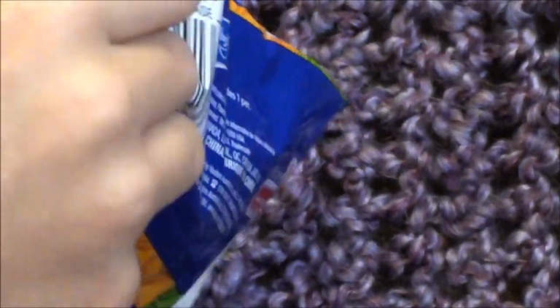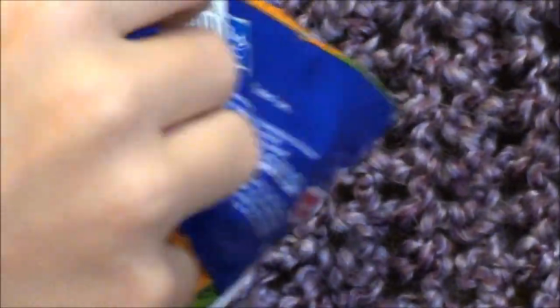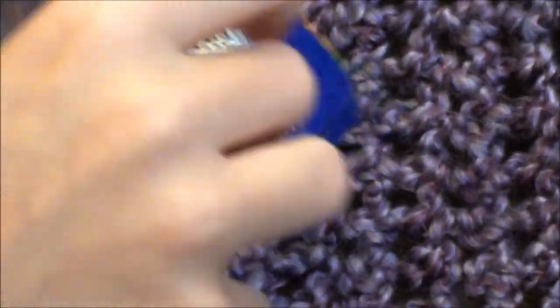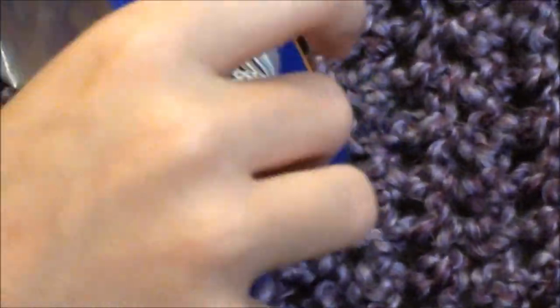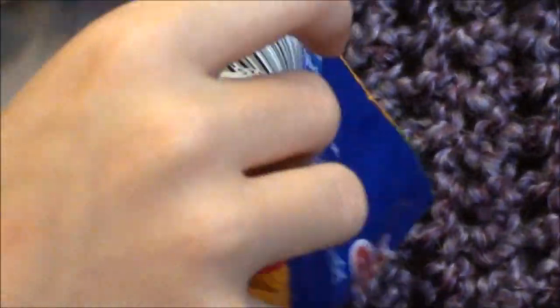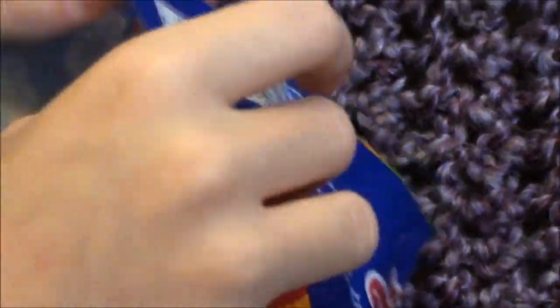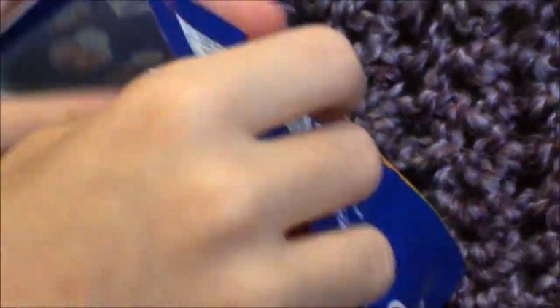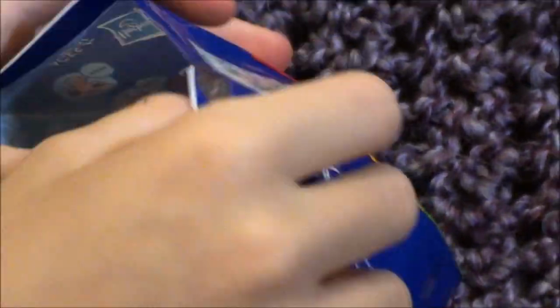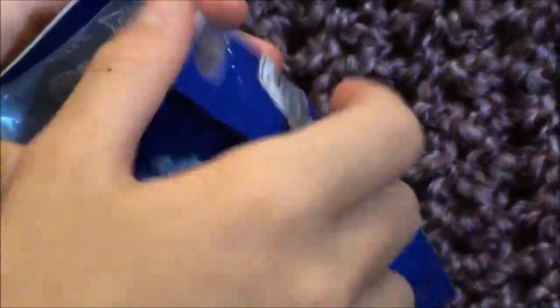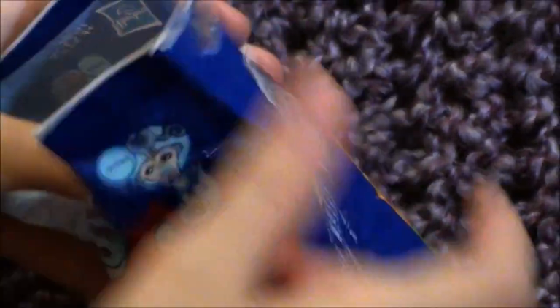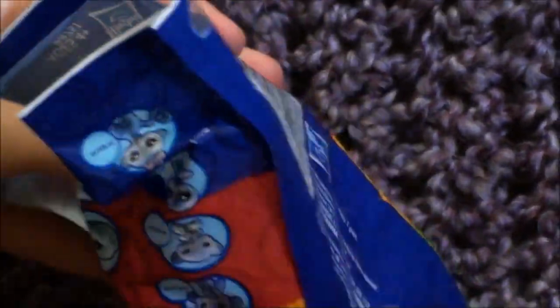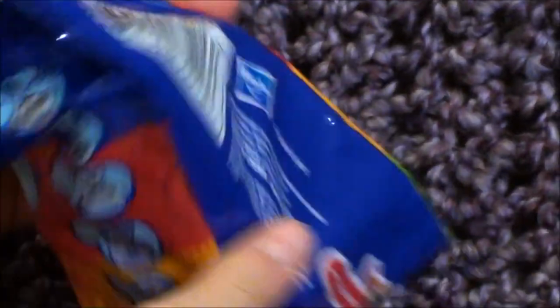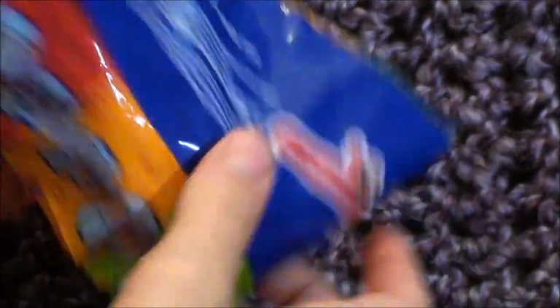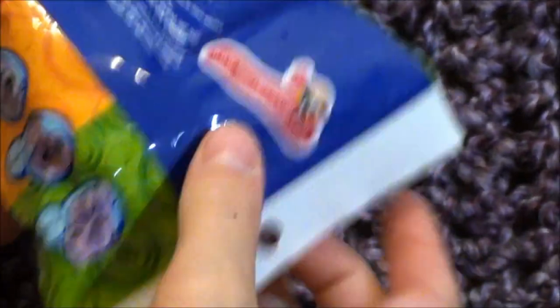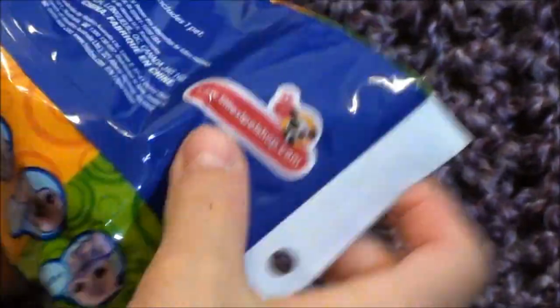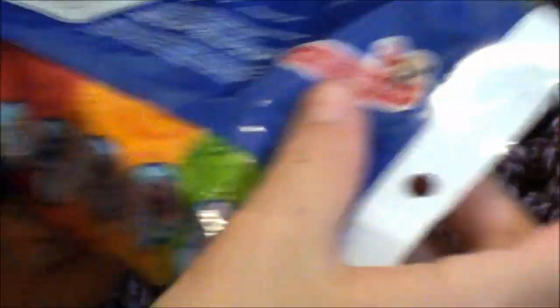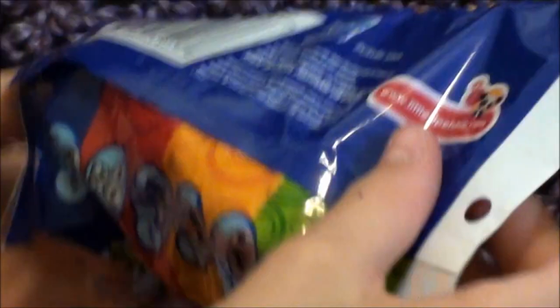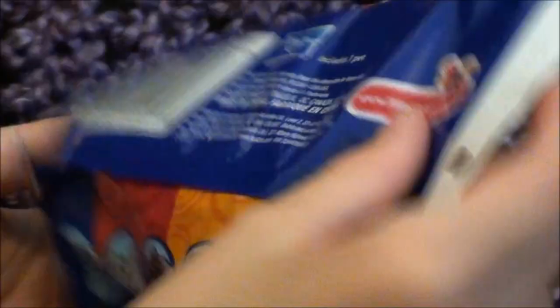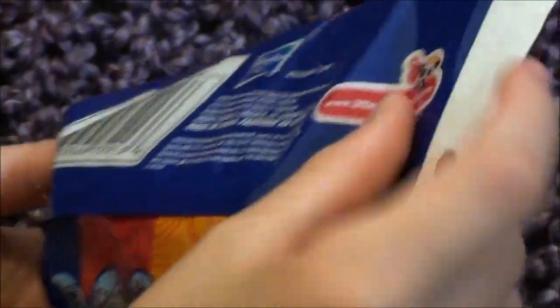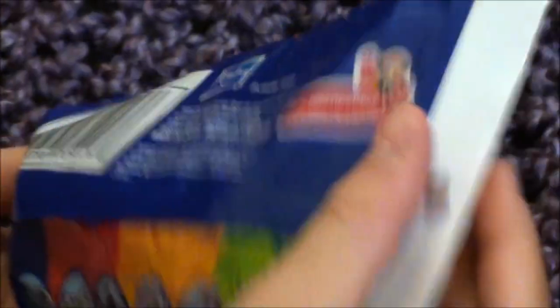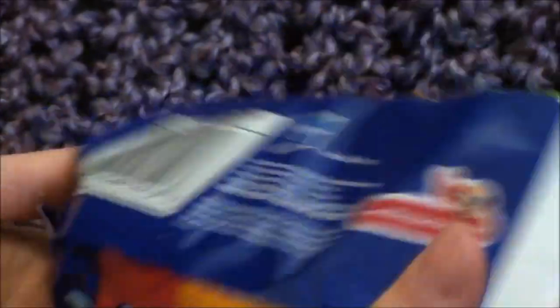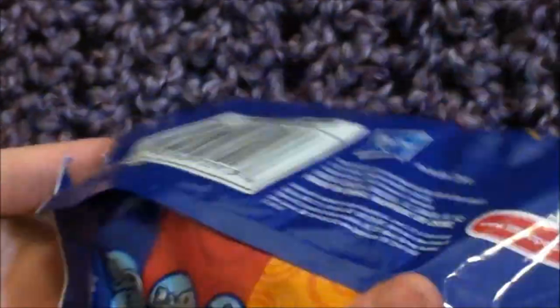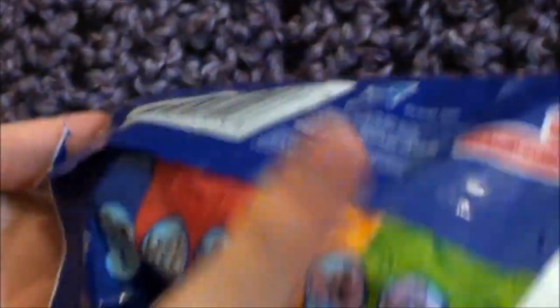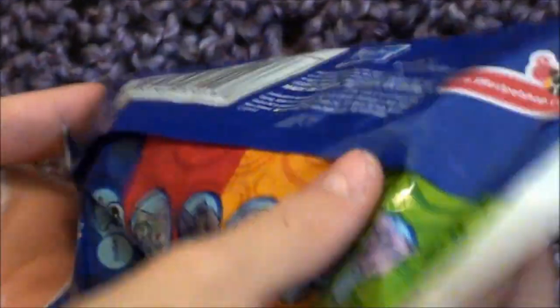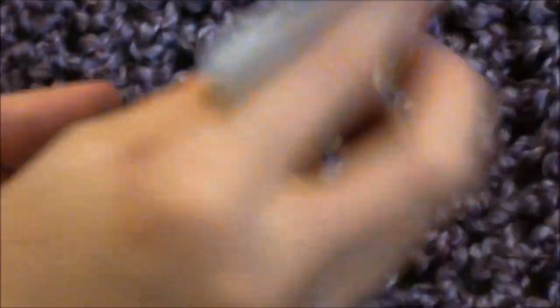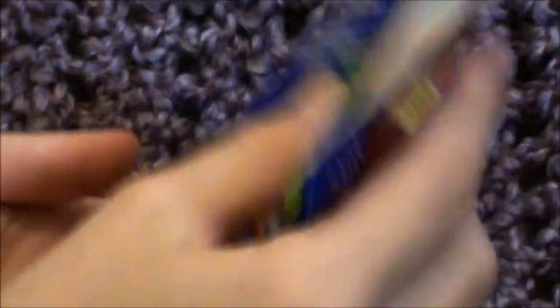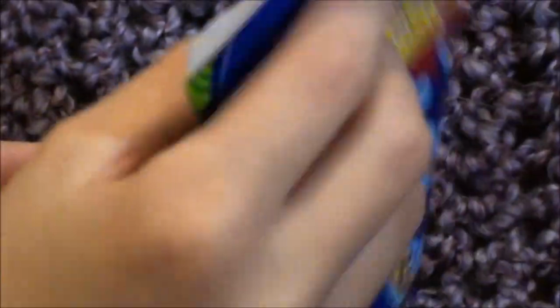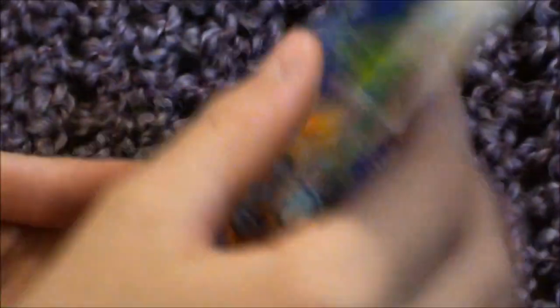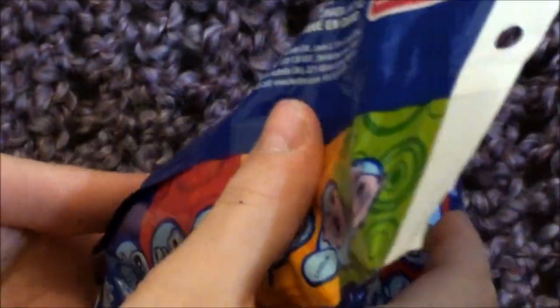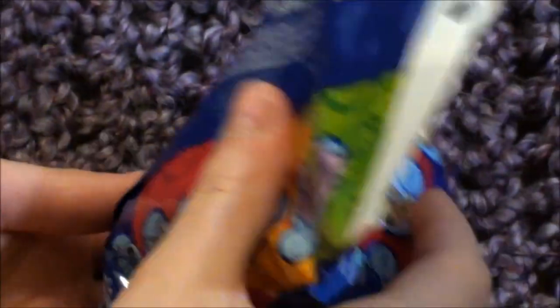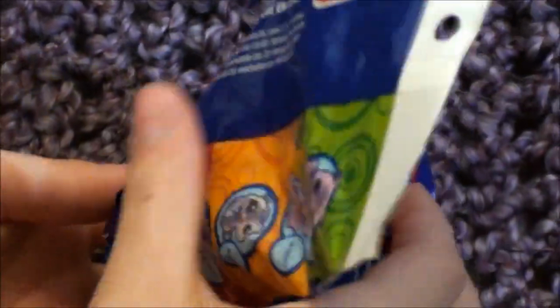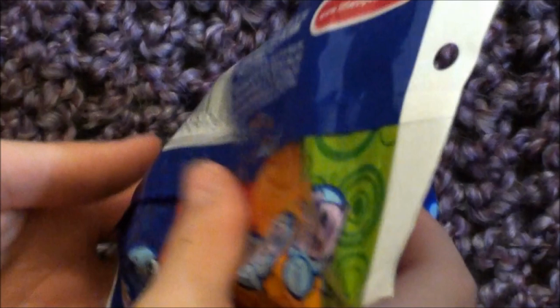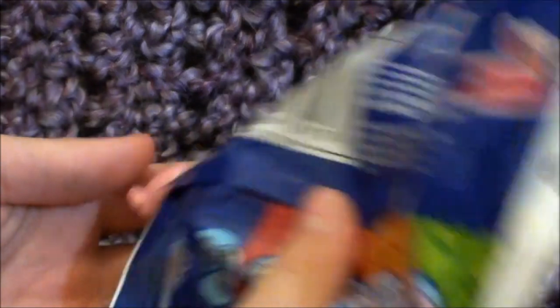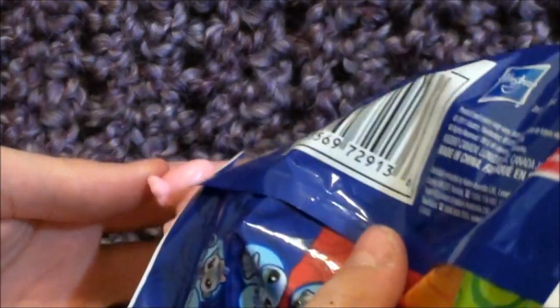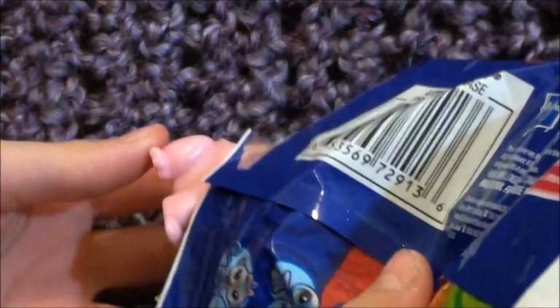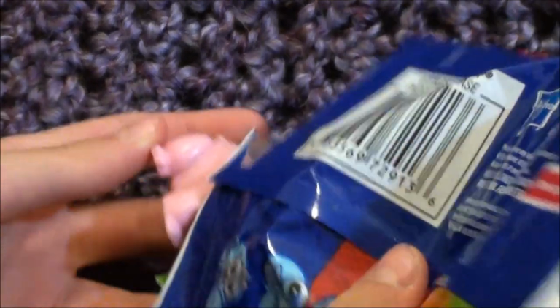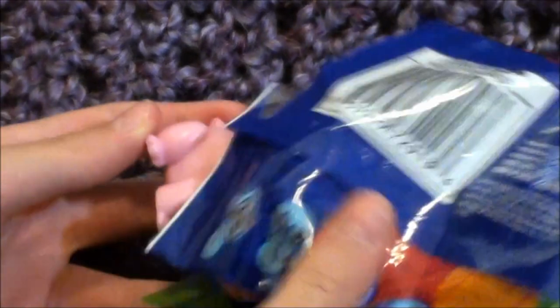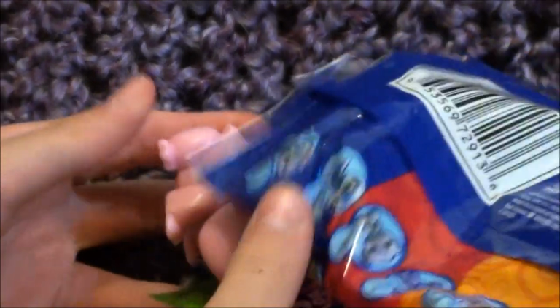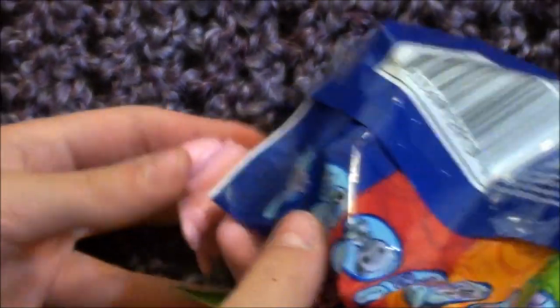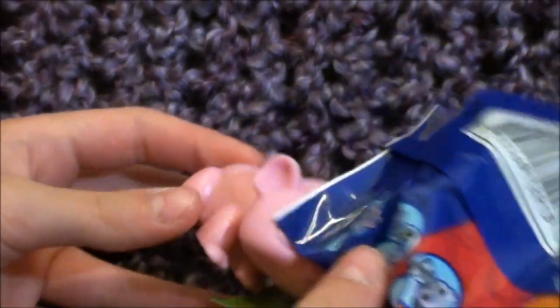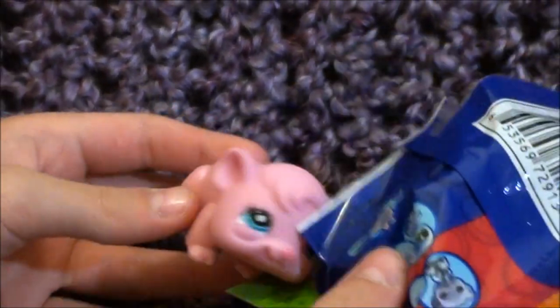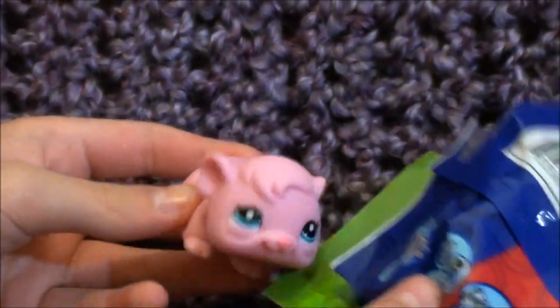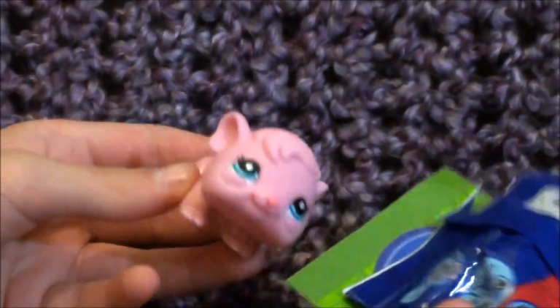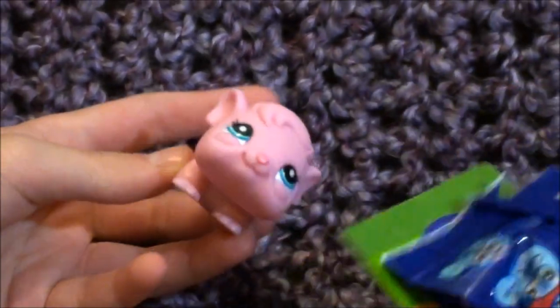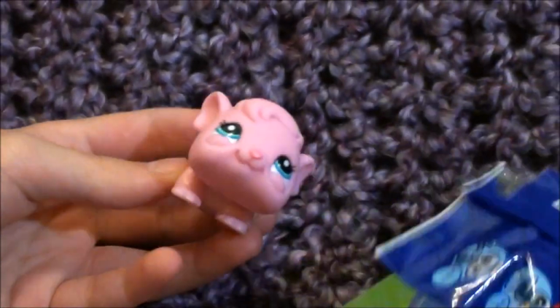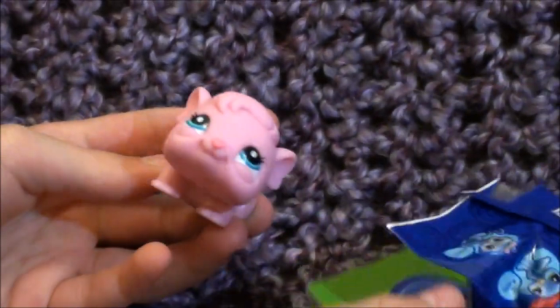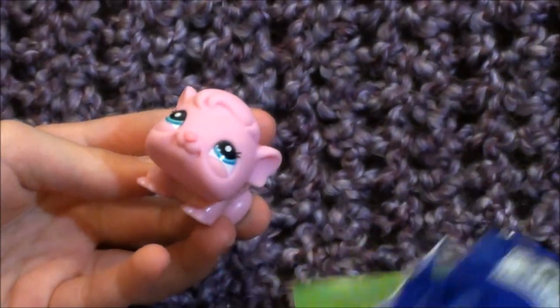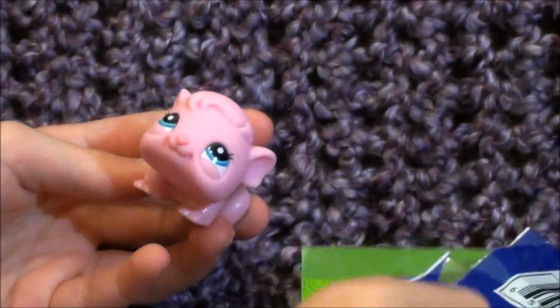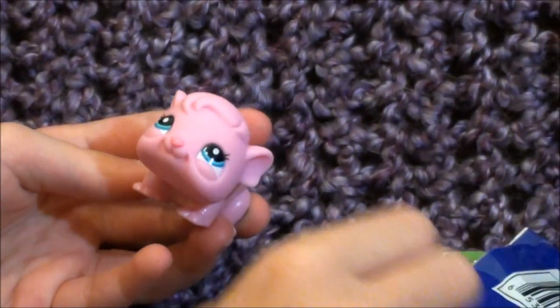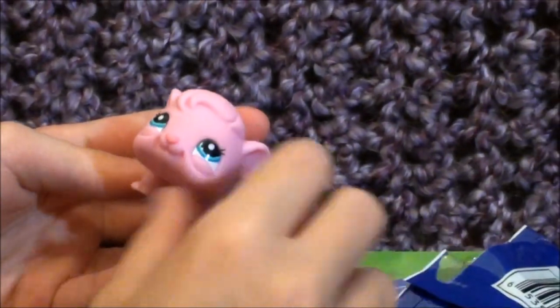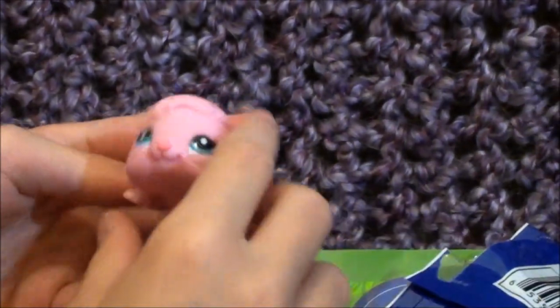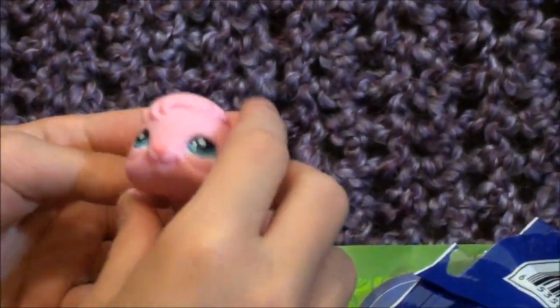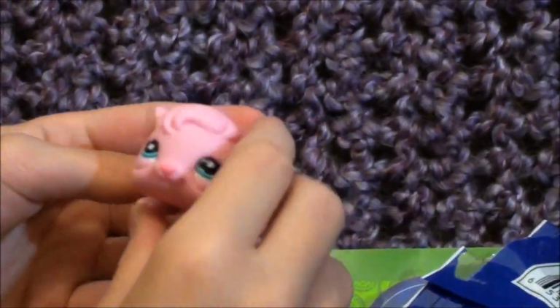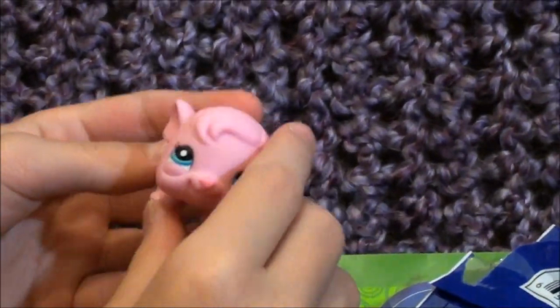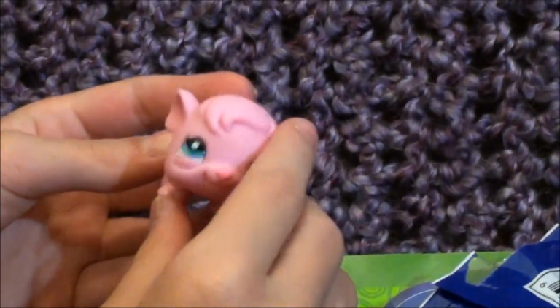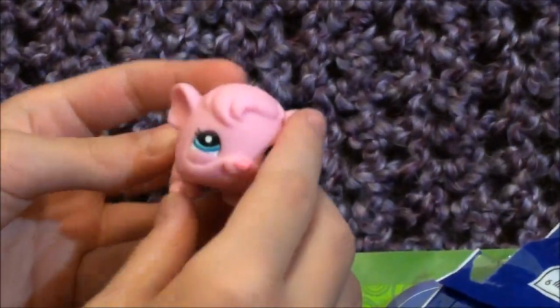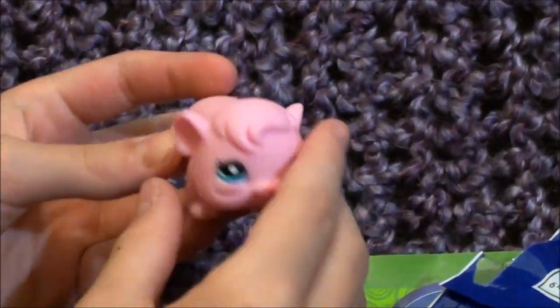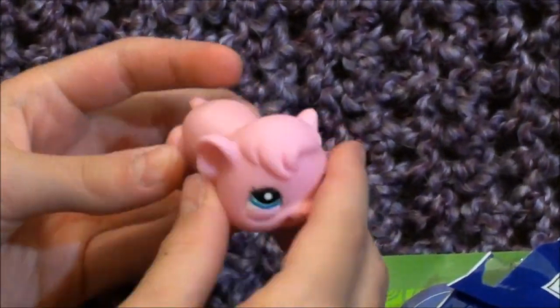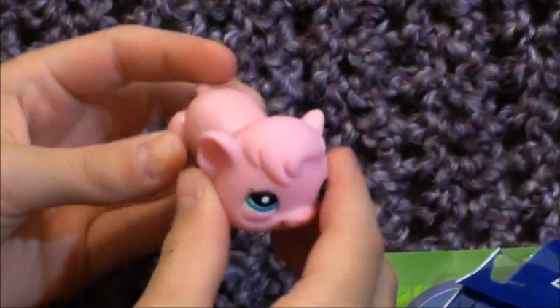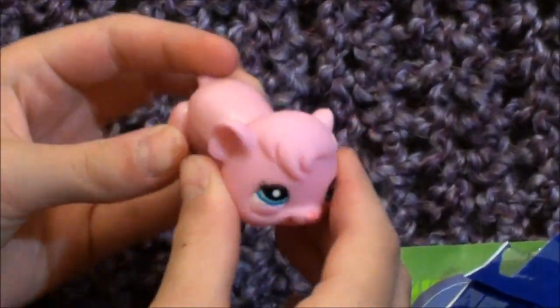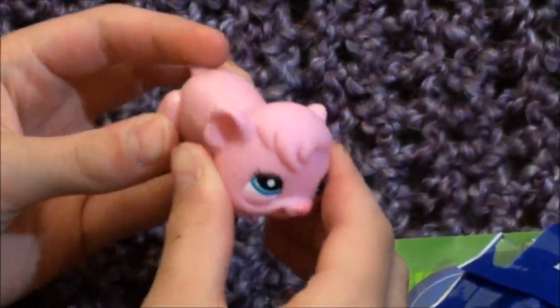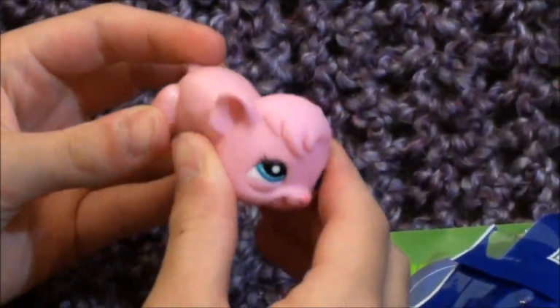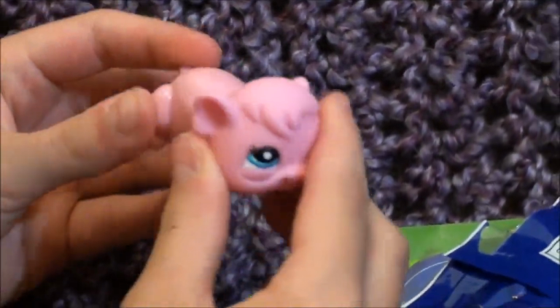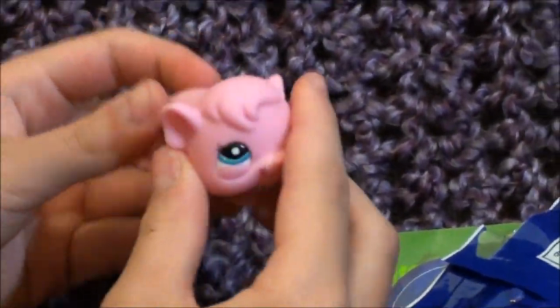It seems that the new blind bags are a lot easier to open.